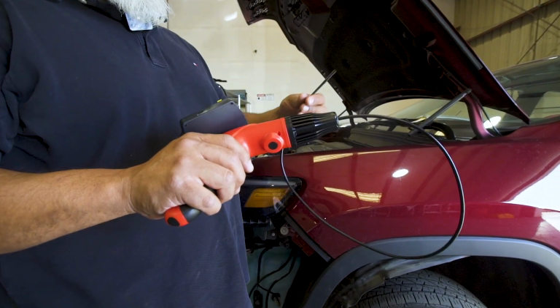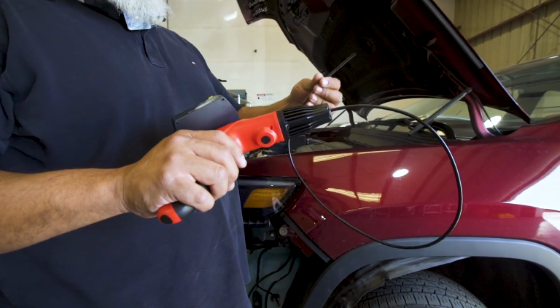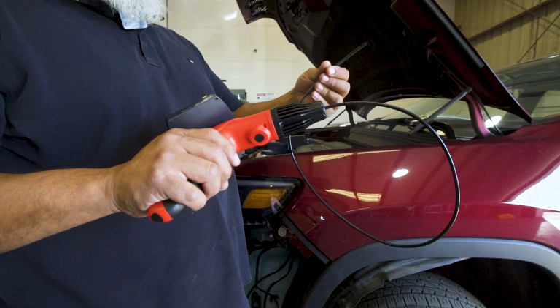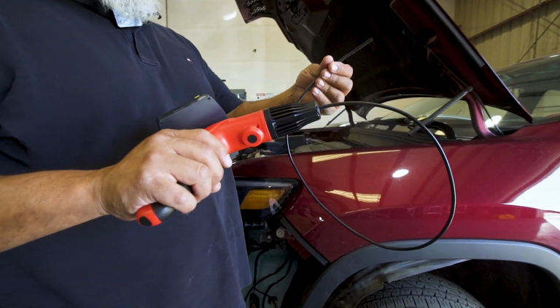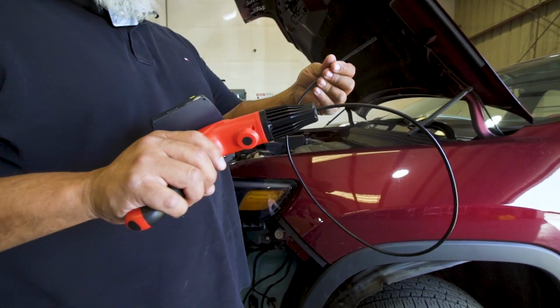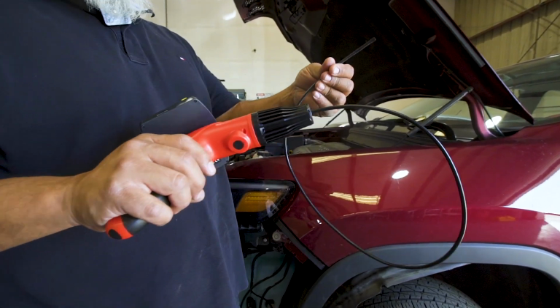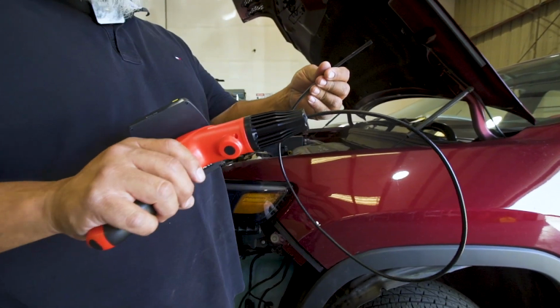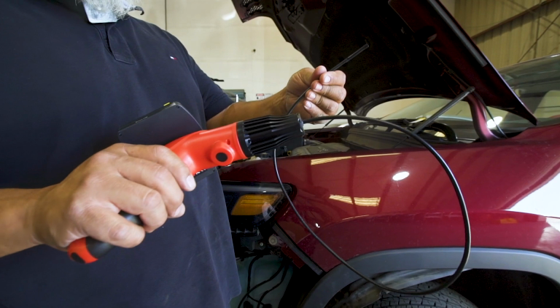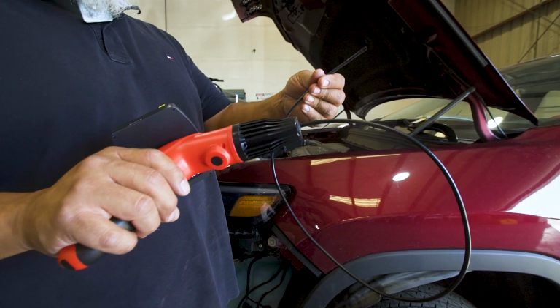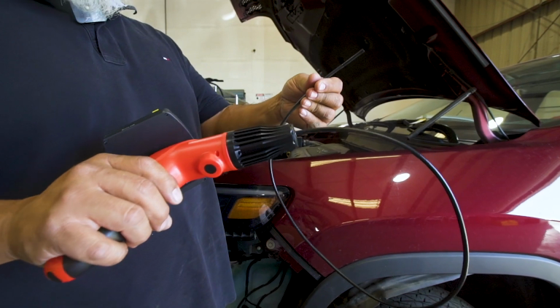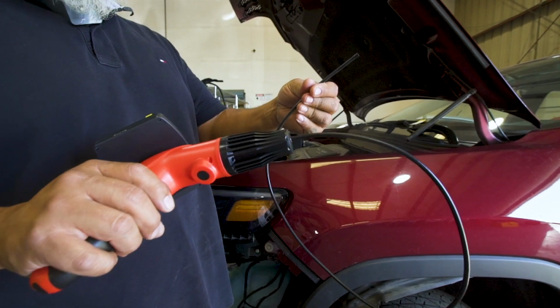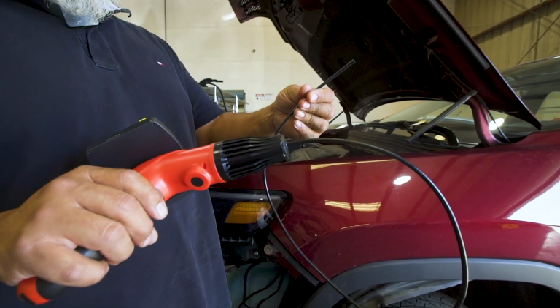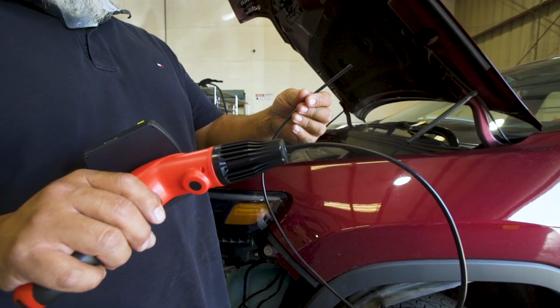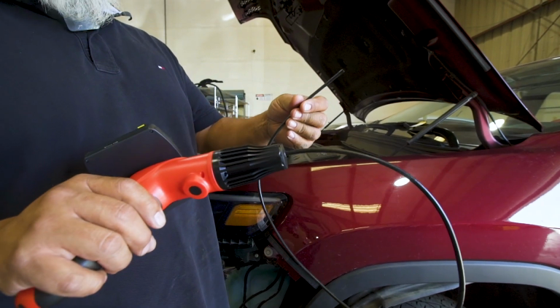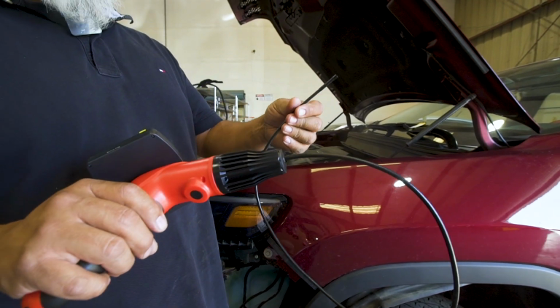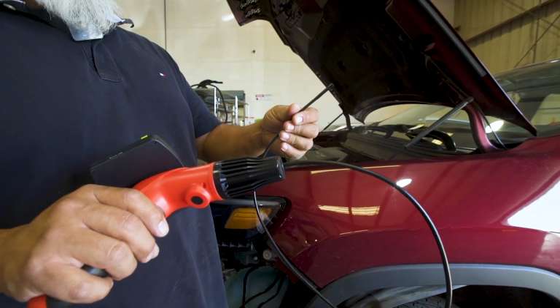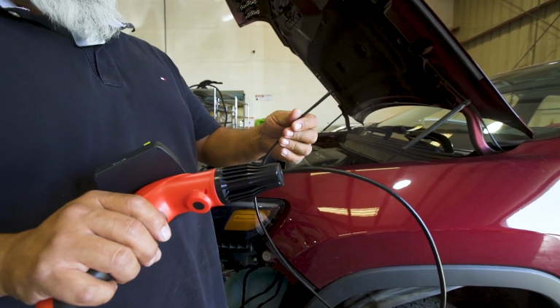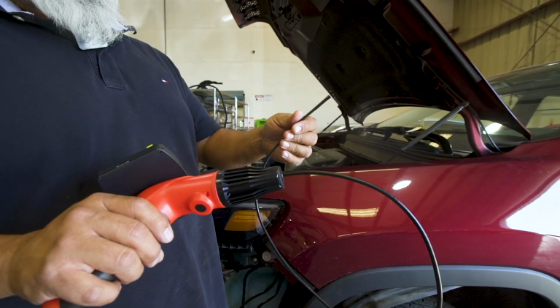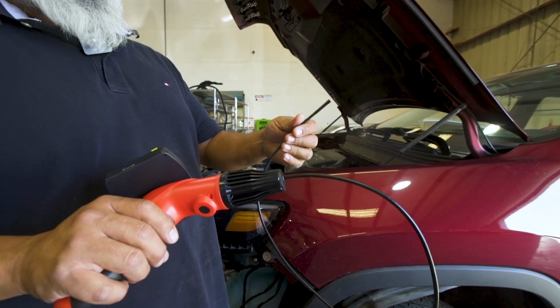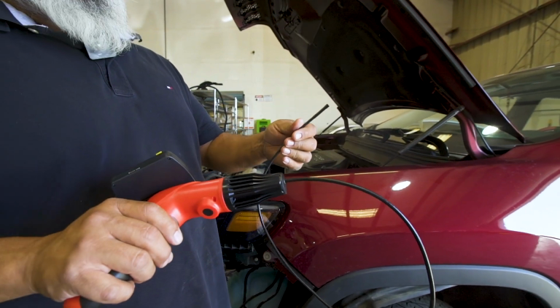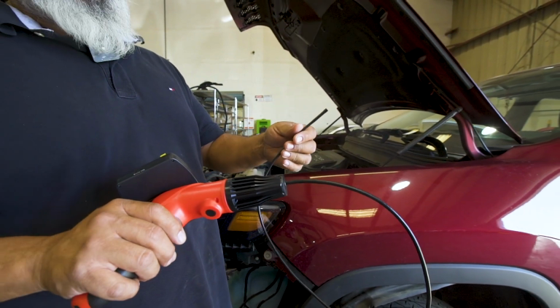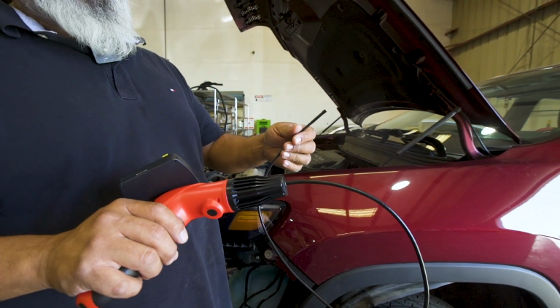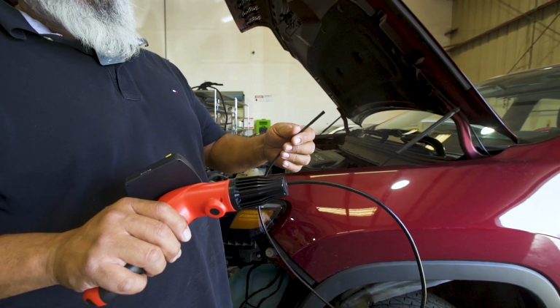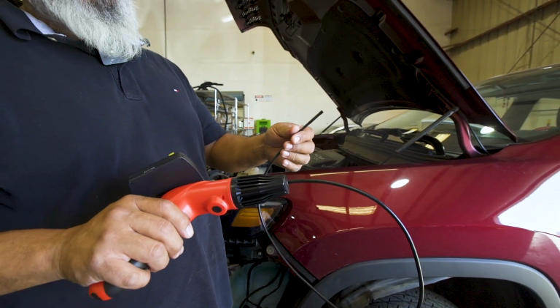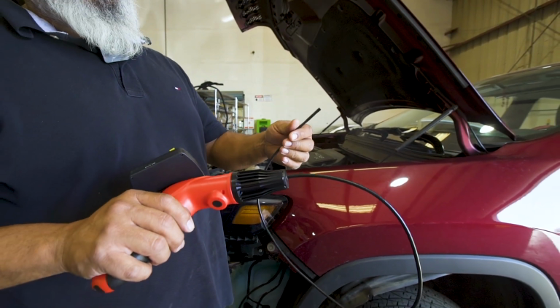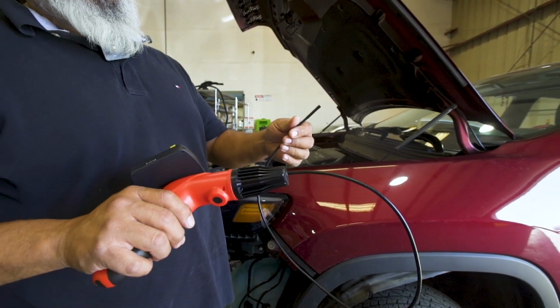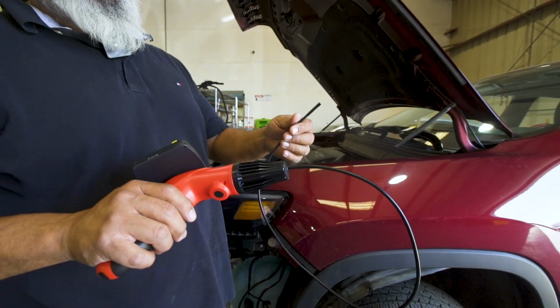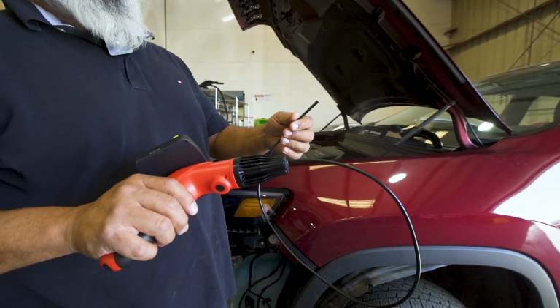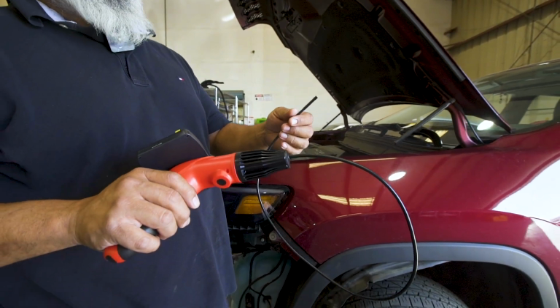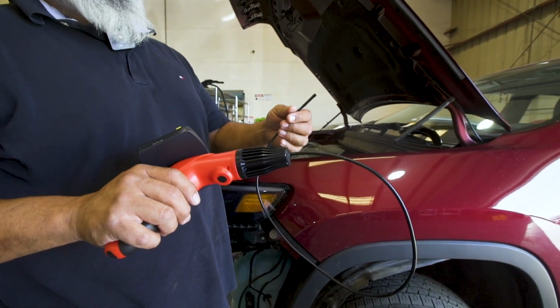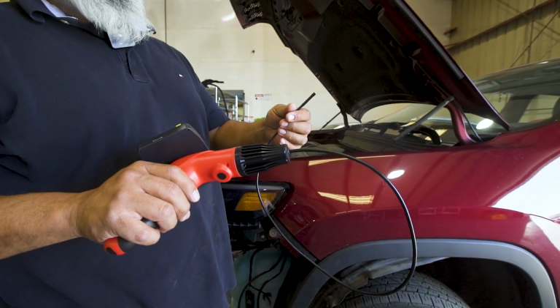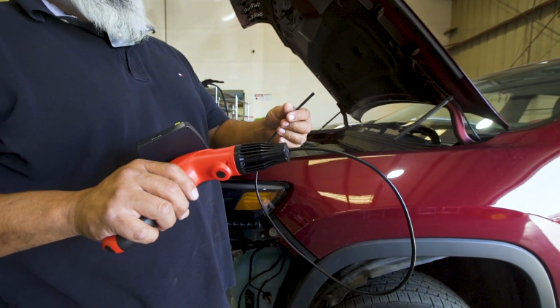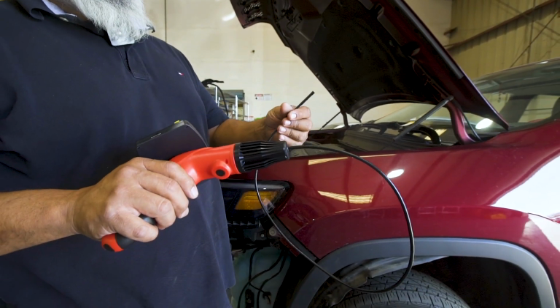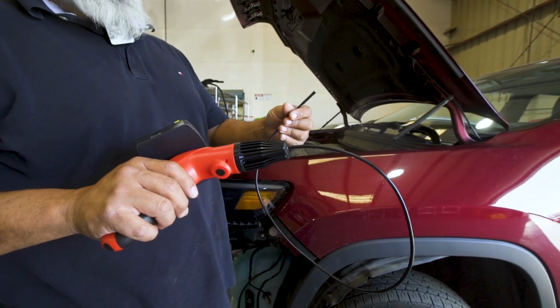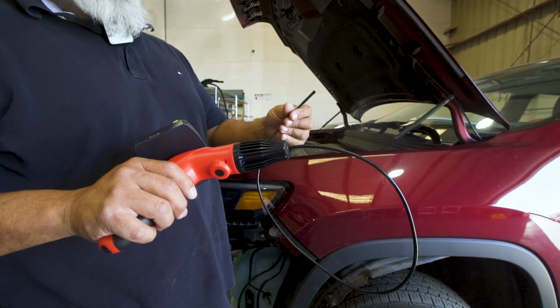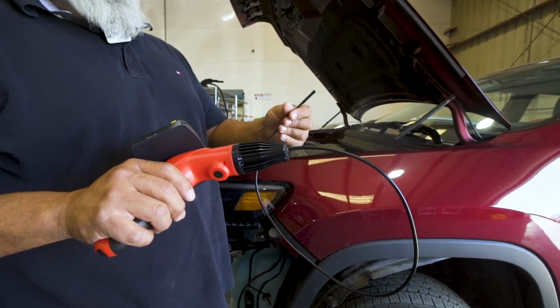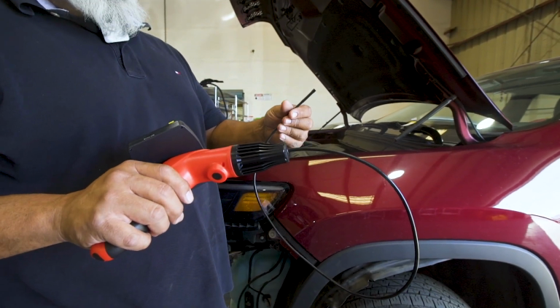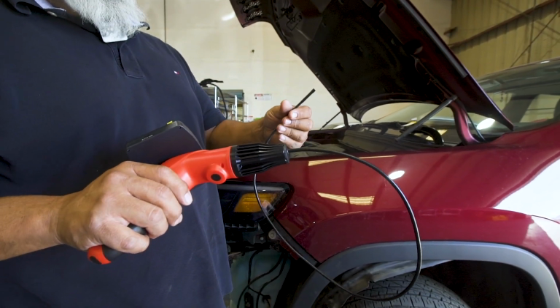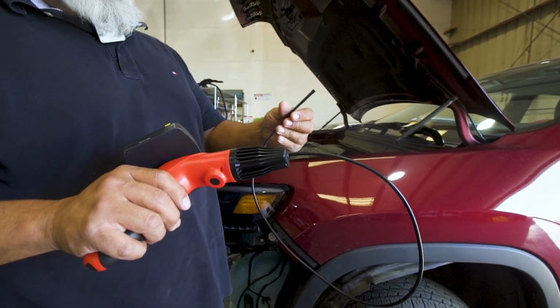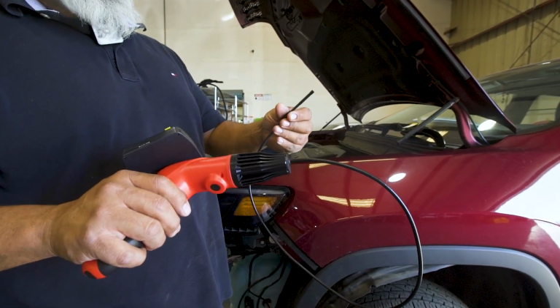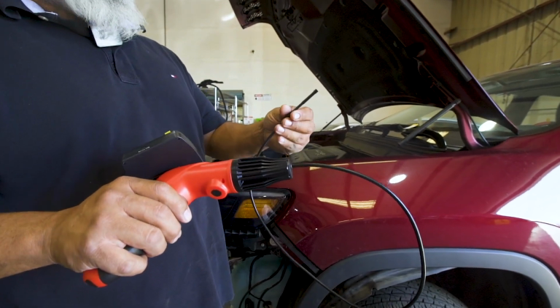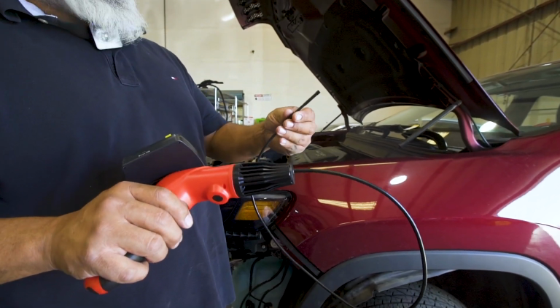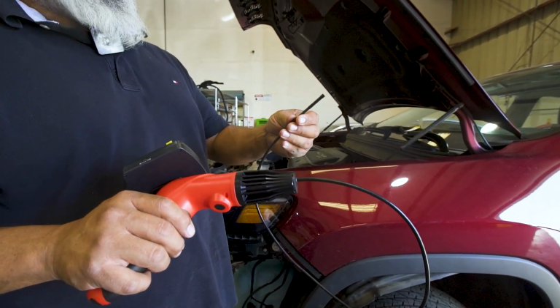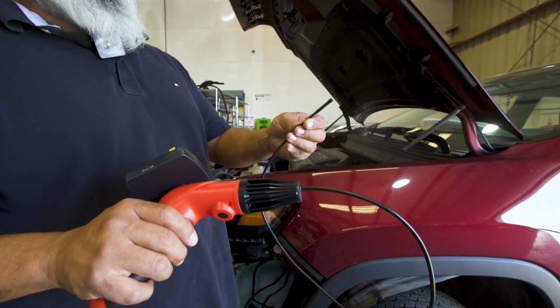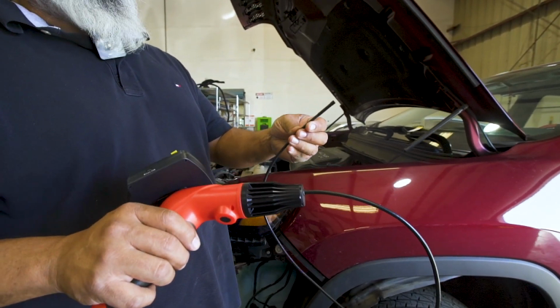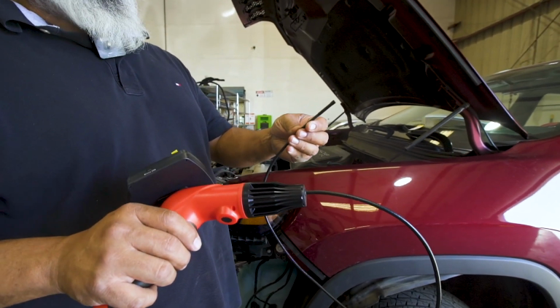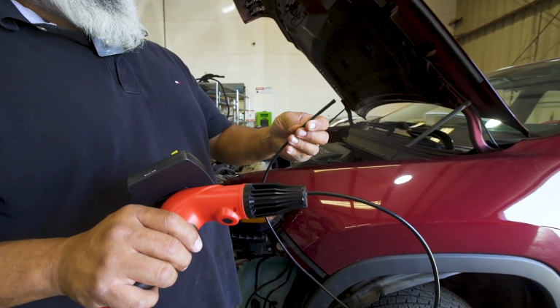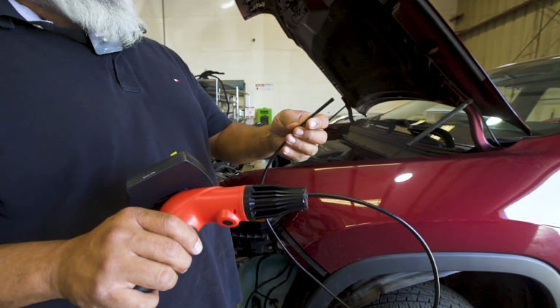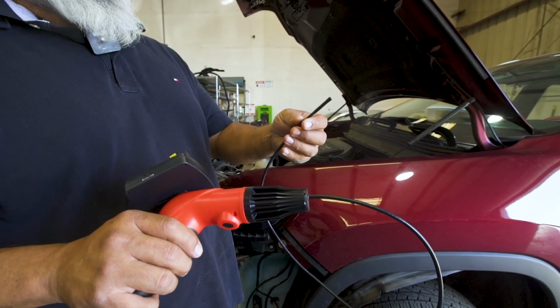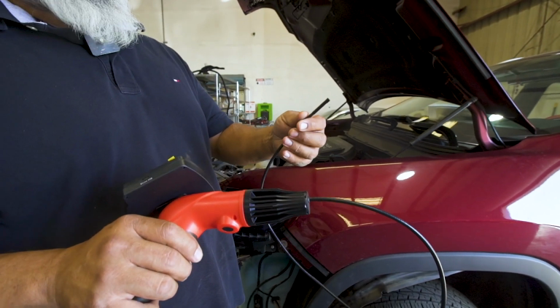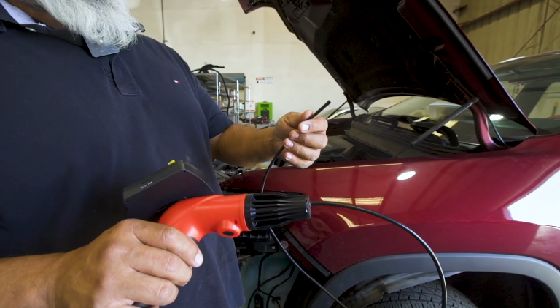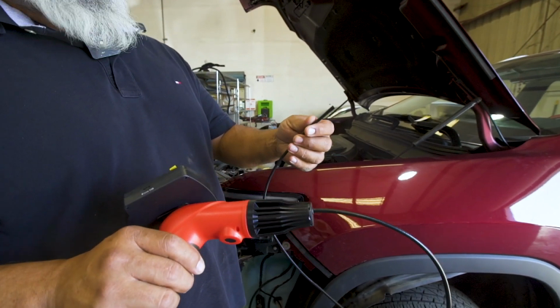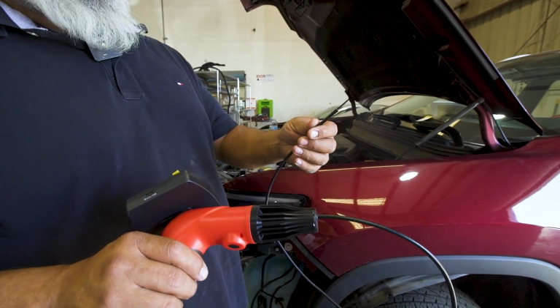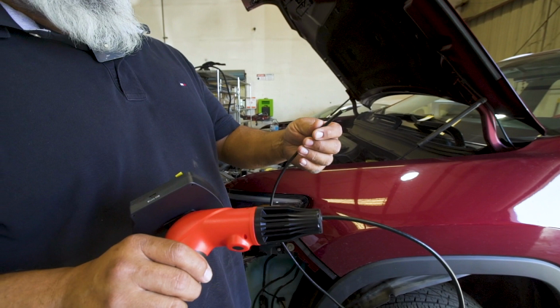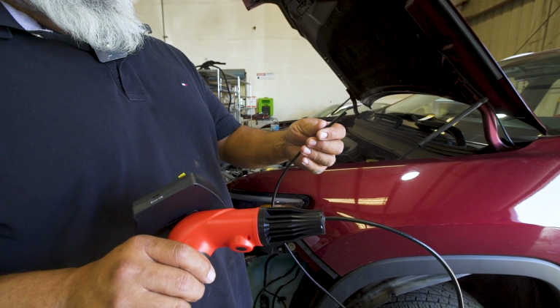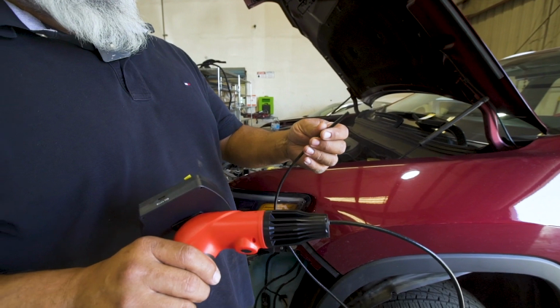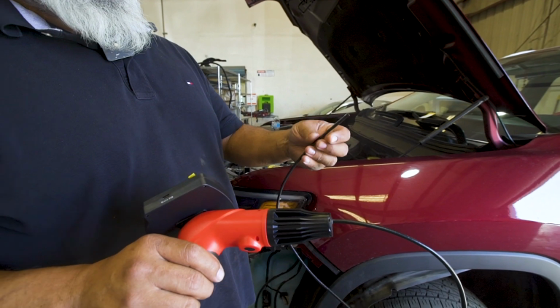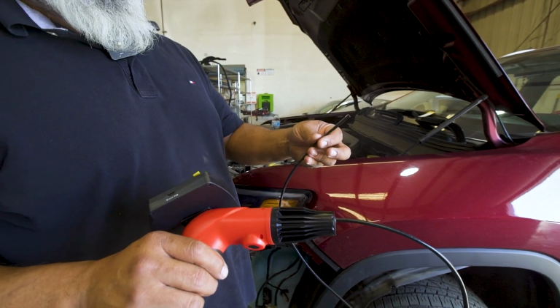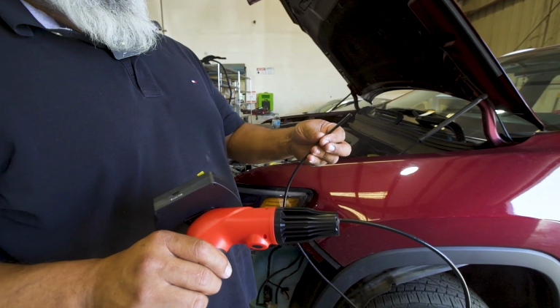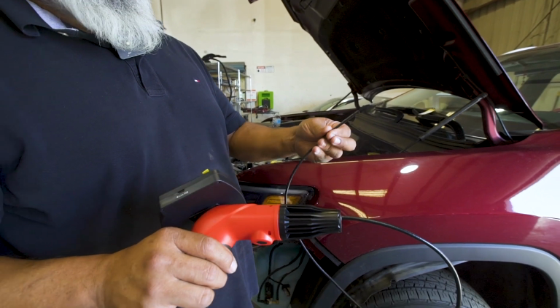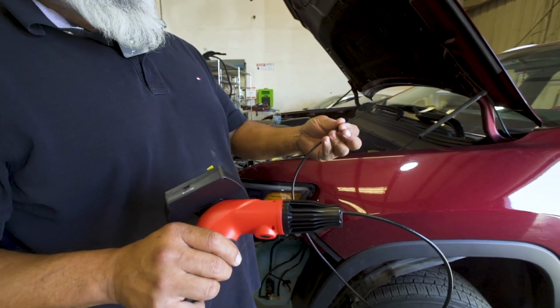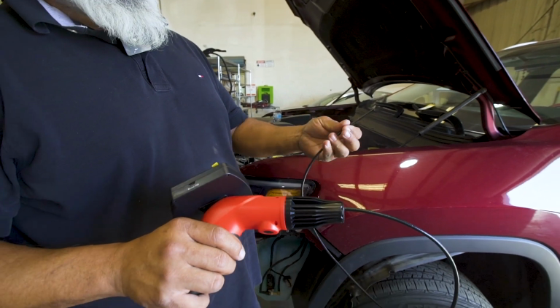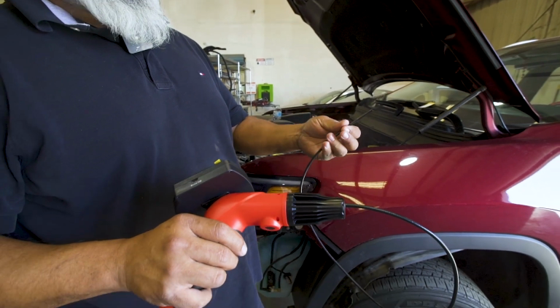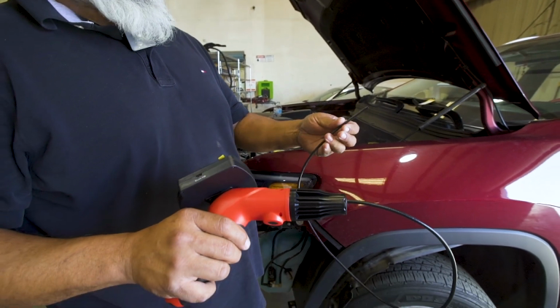It's IP67 rated with a 5.5 millimeter cable — much thinner than the competition.